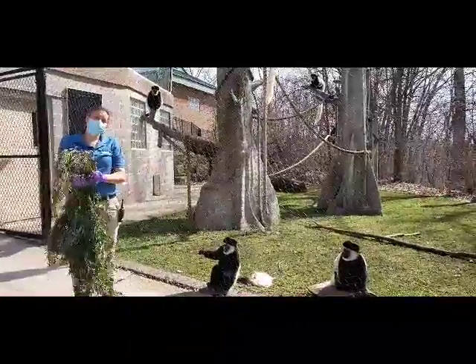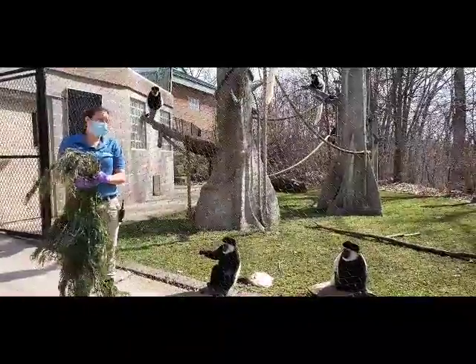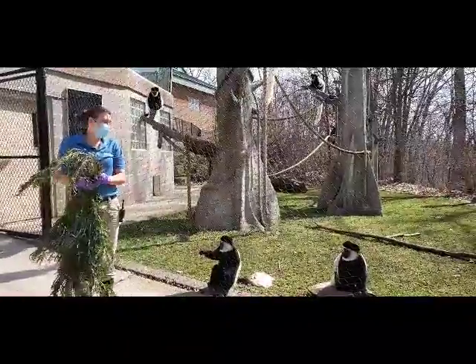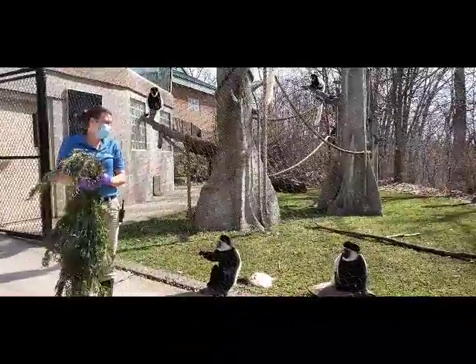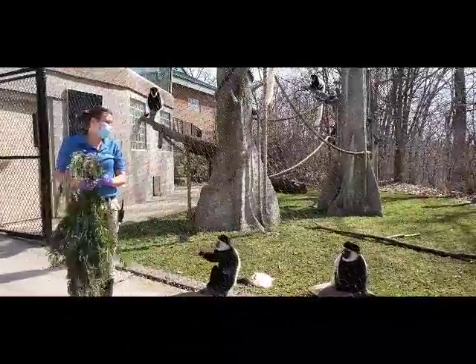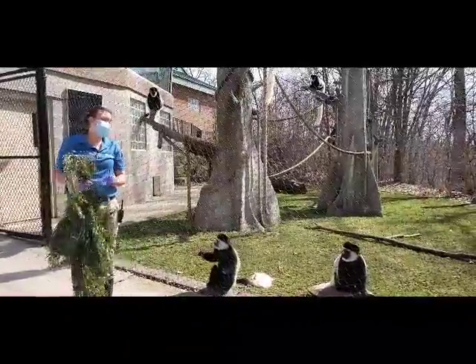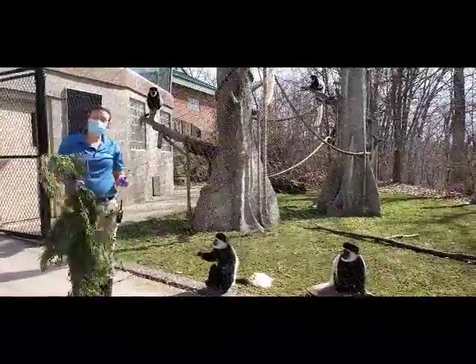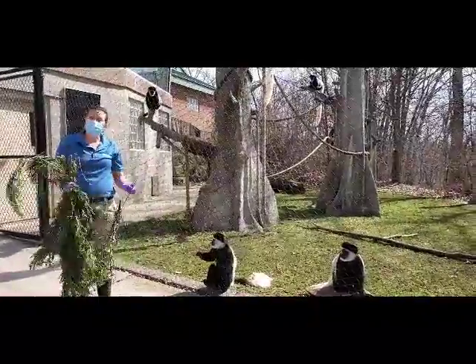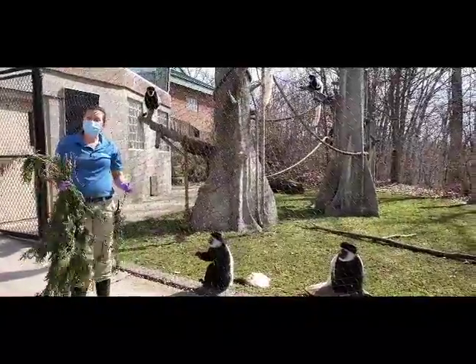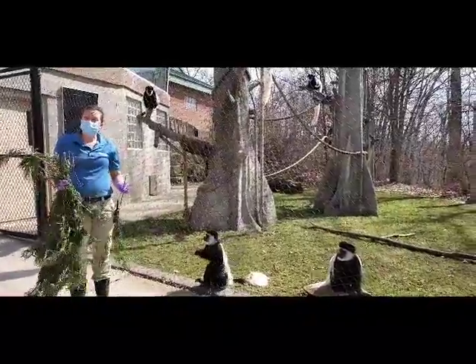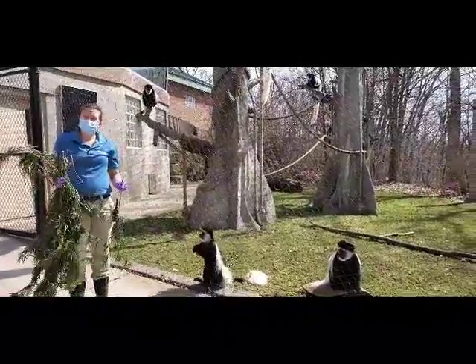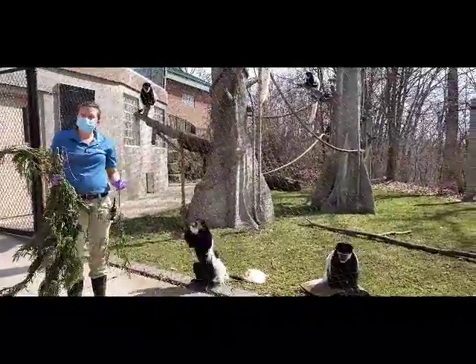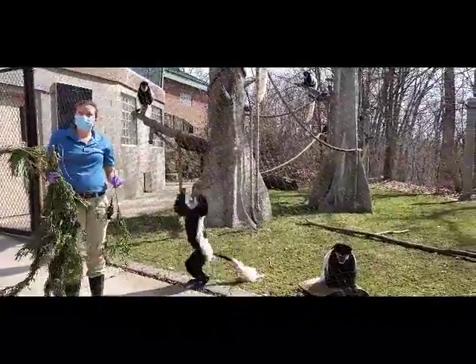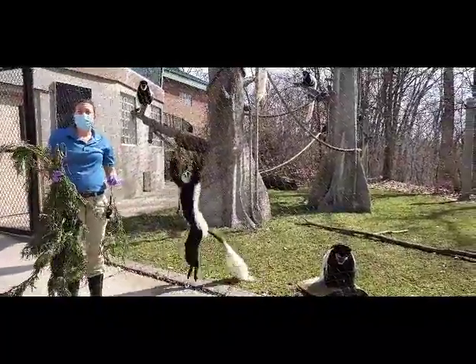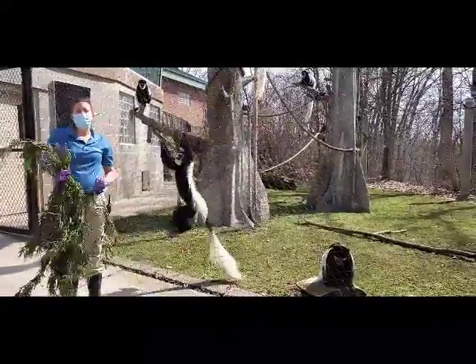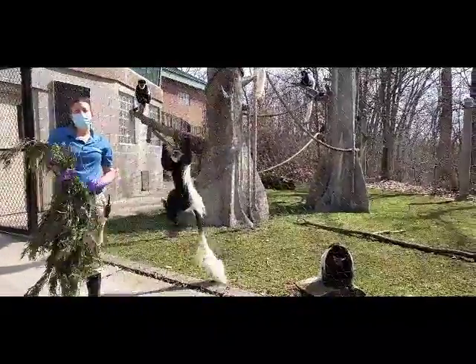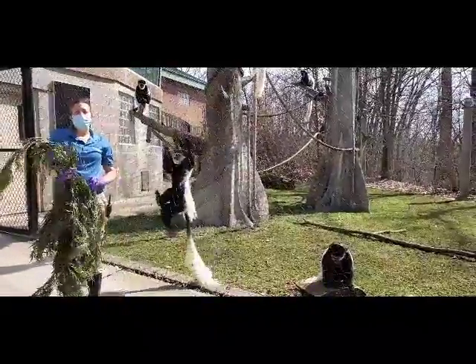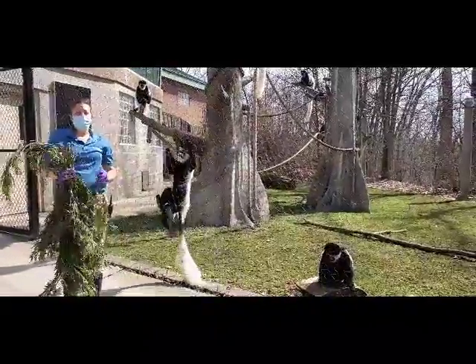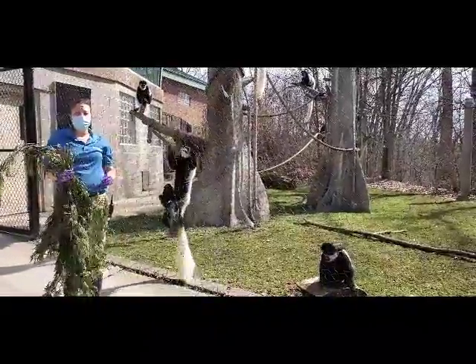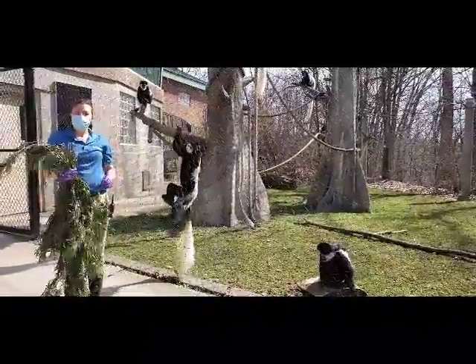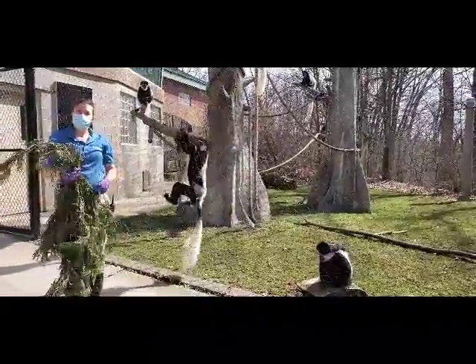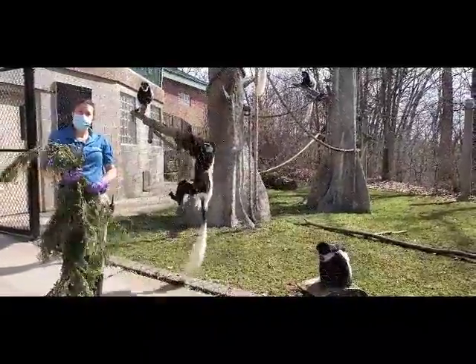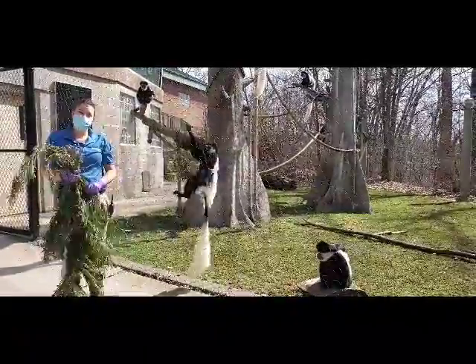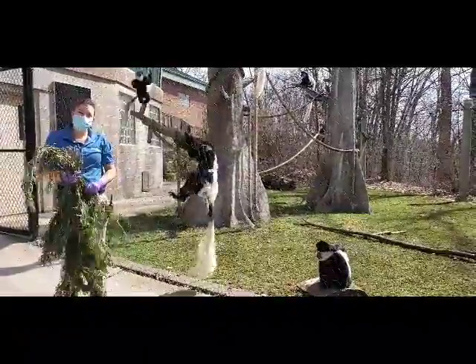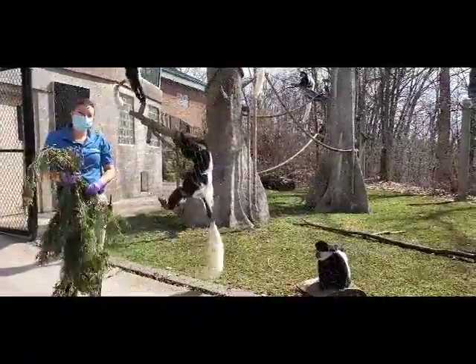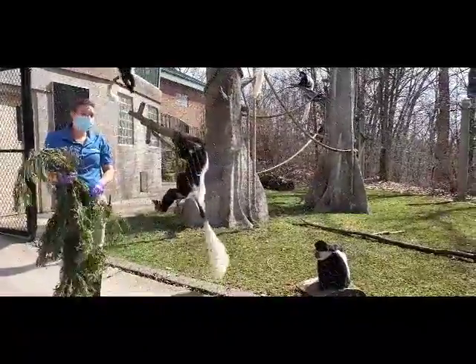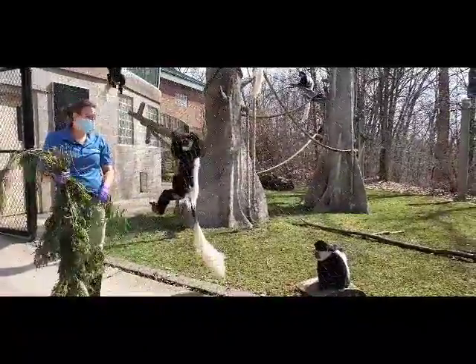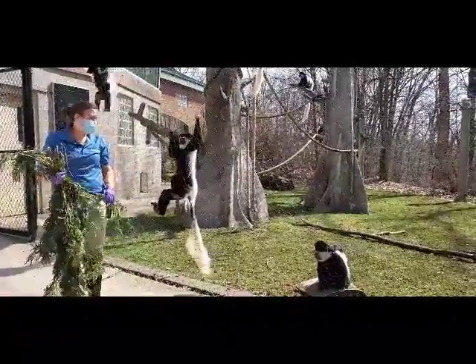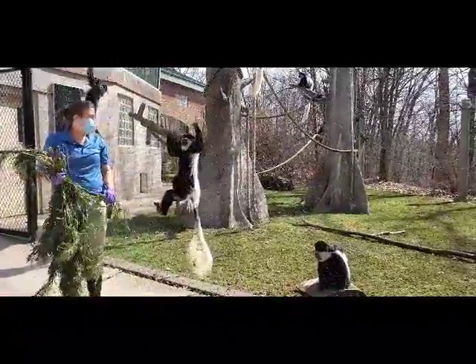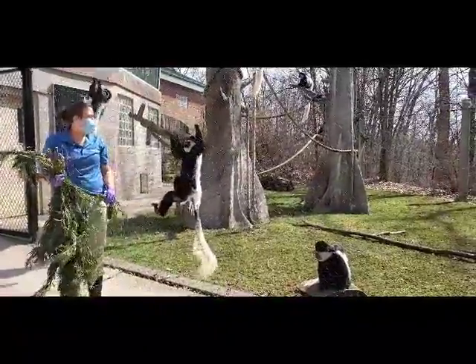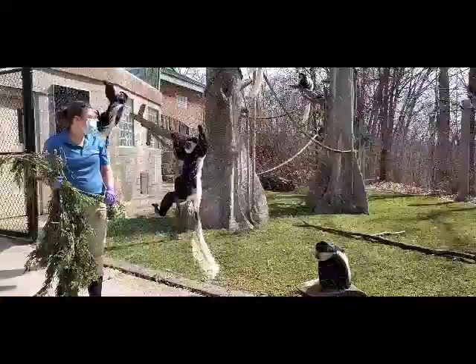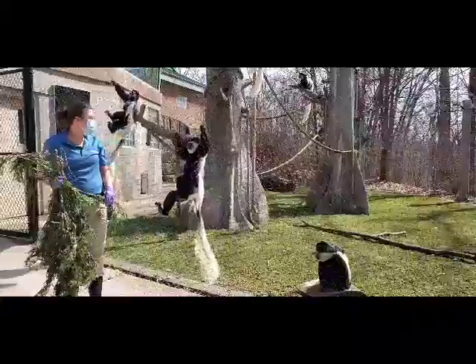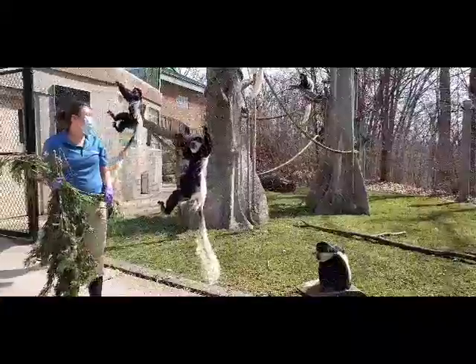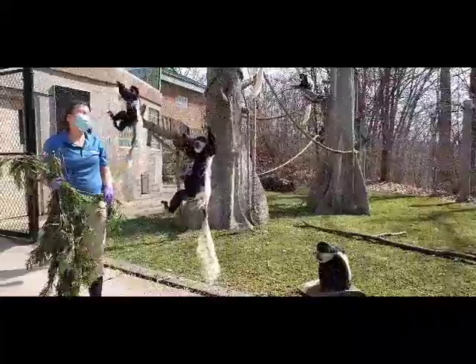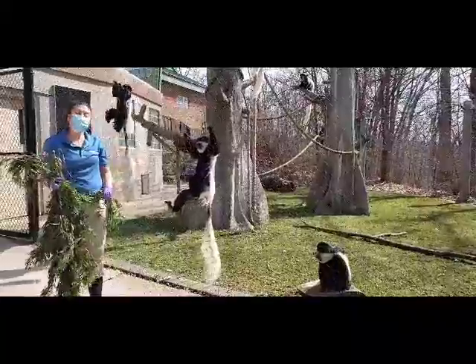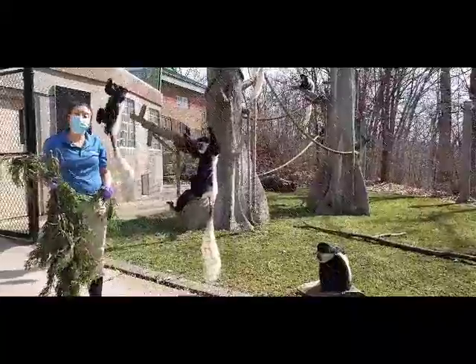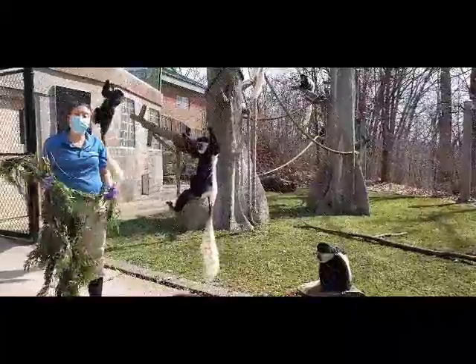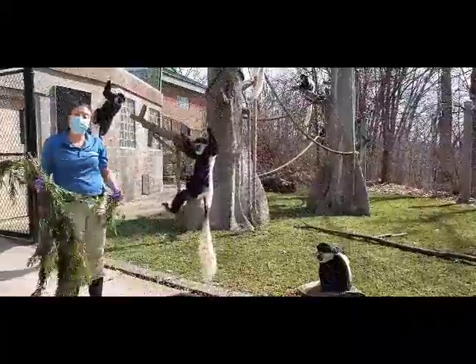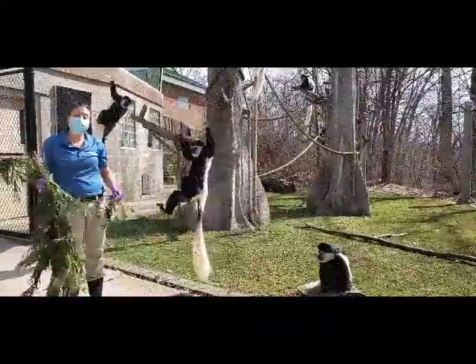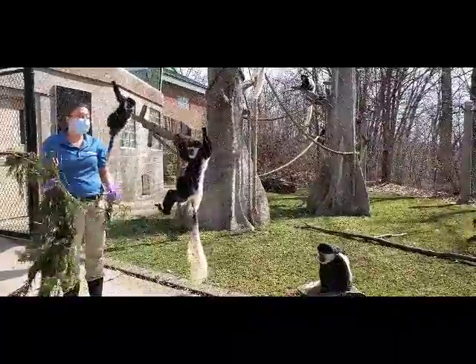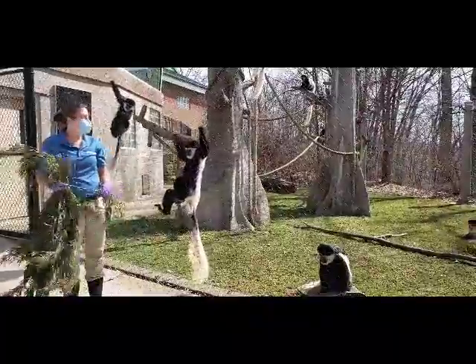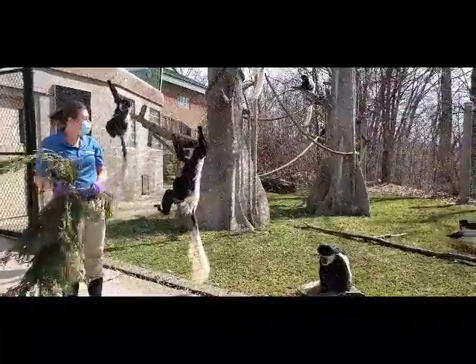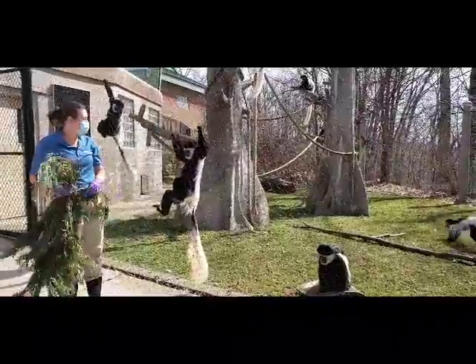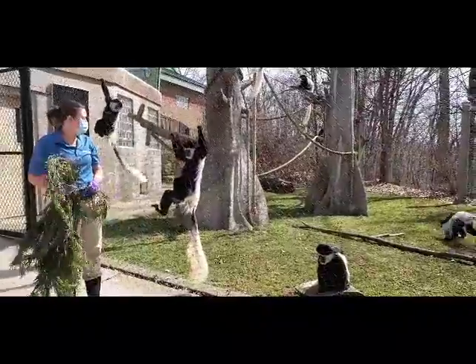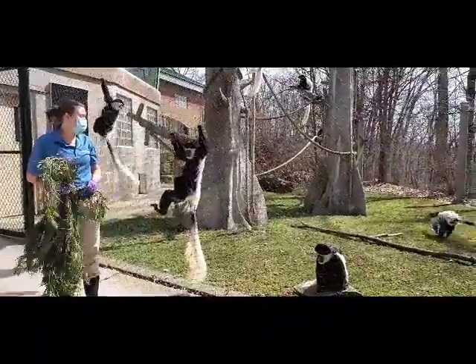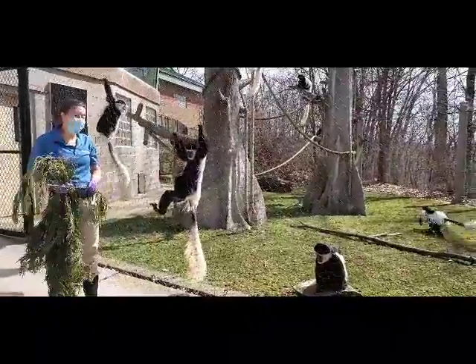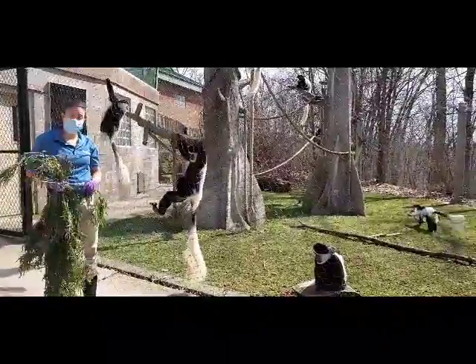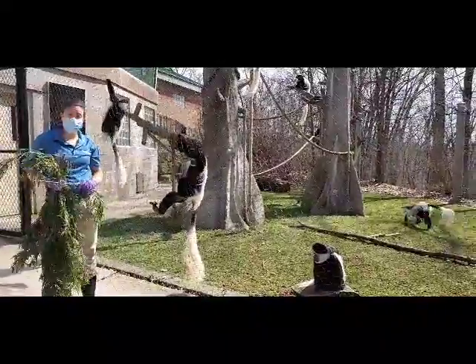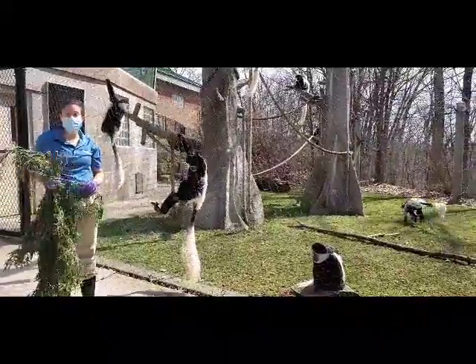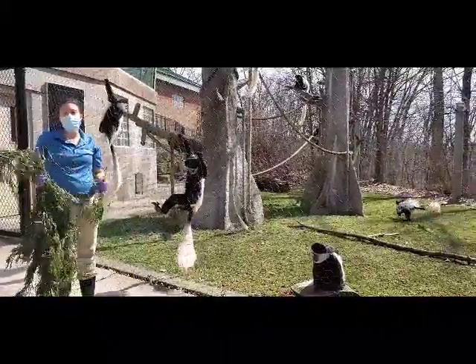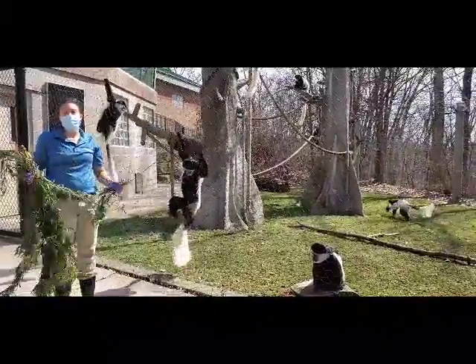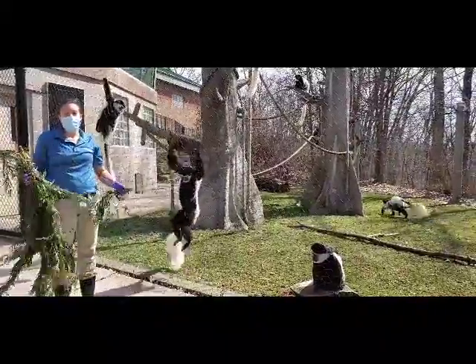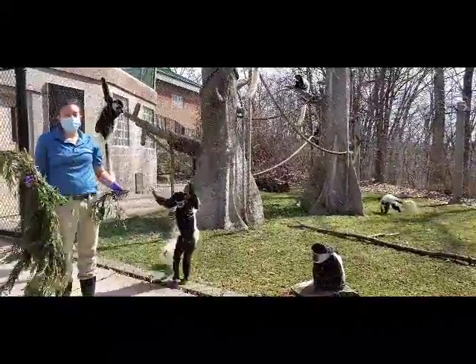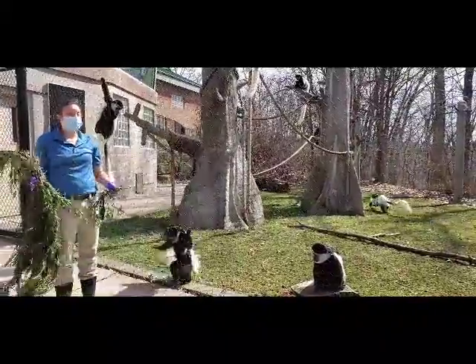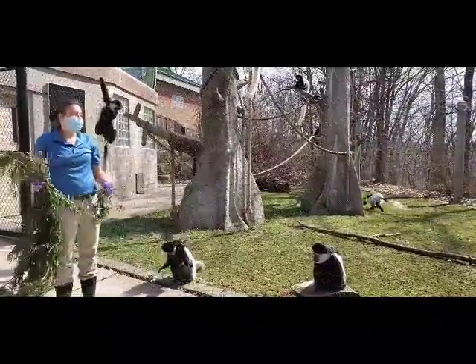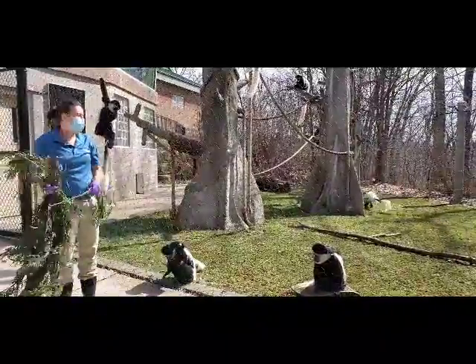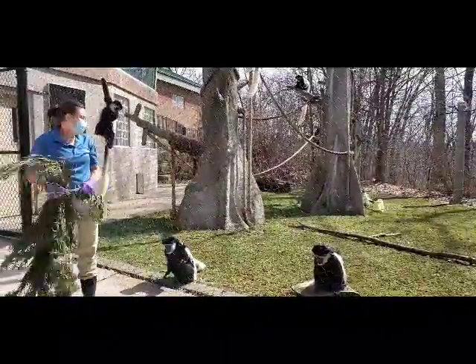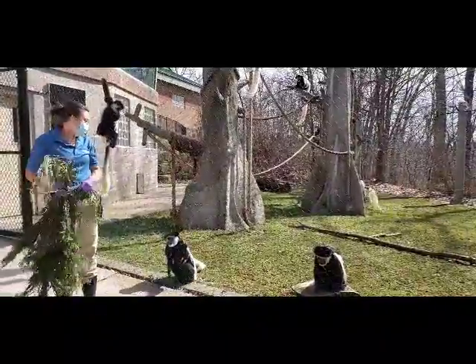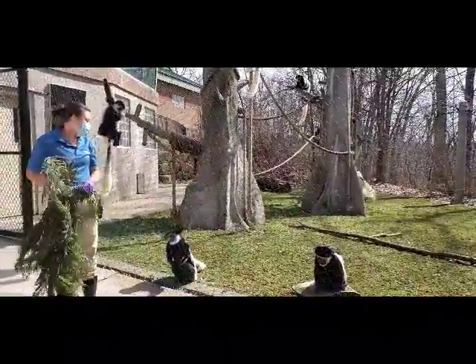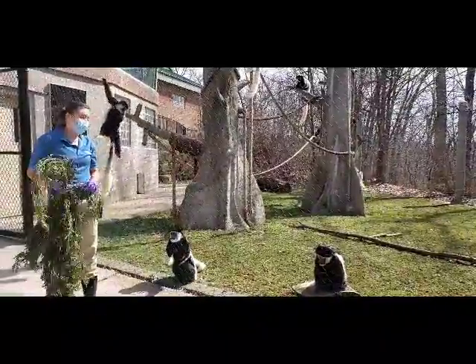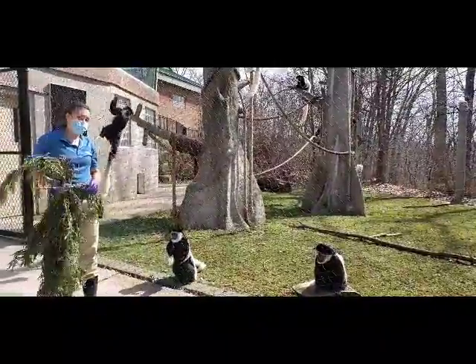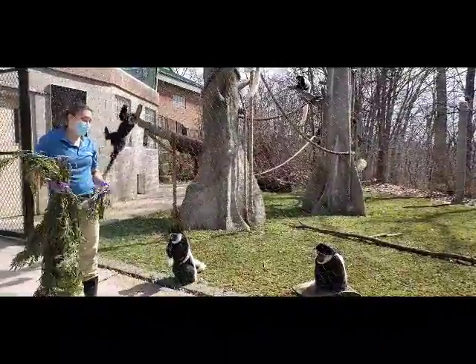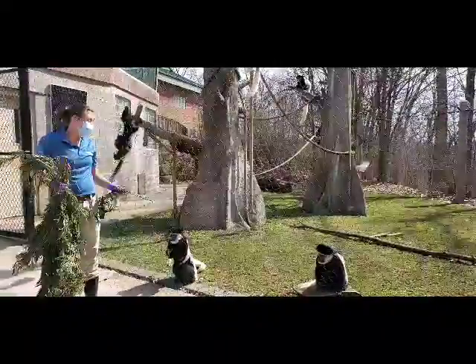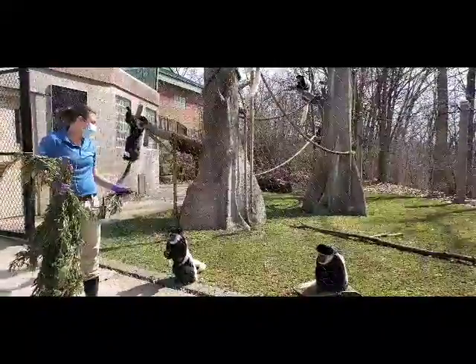These guys are foliavores. That means they're mostly leaf eaters, so we like to provide a natural diet as best we can. As you can see, they're really interested.